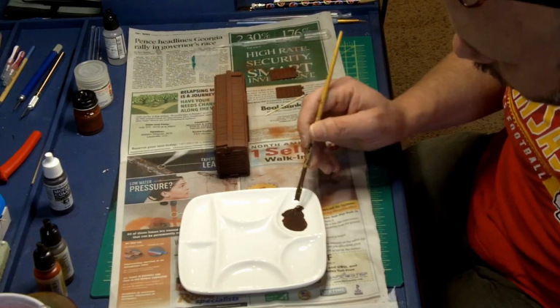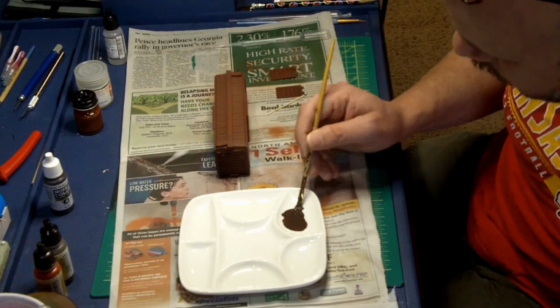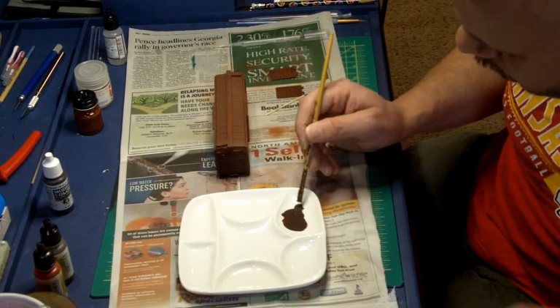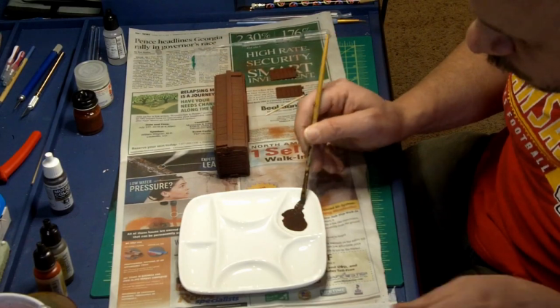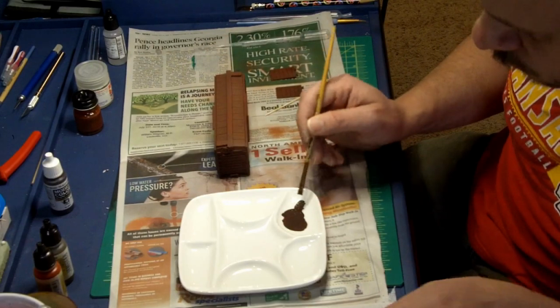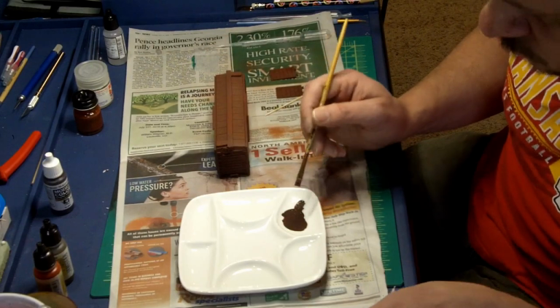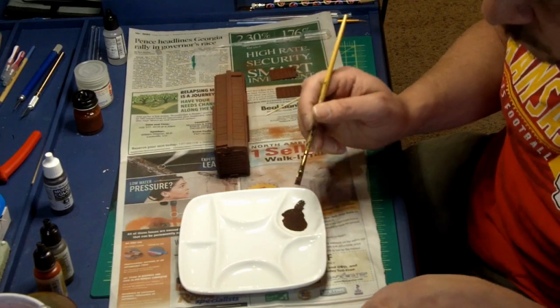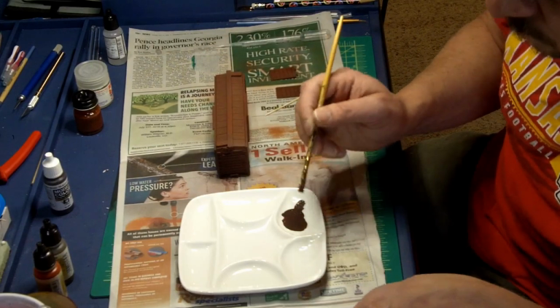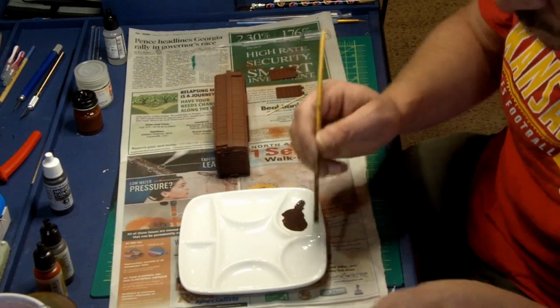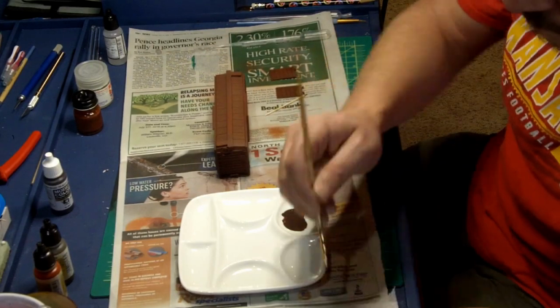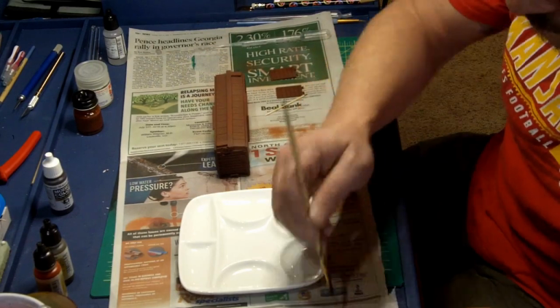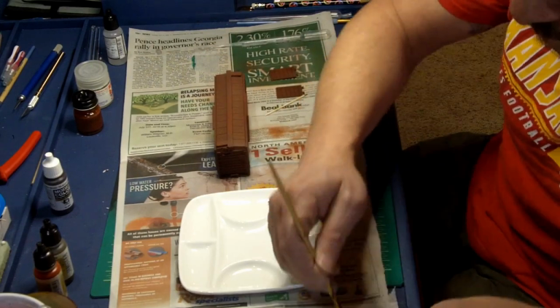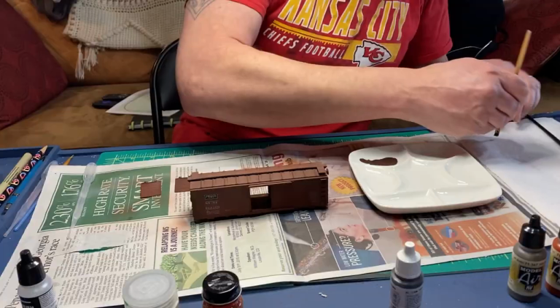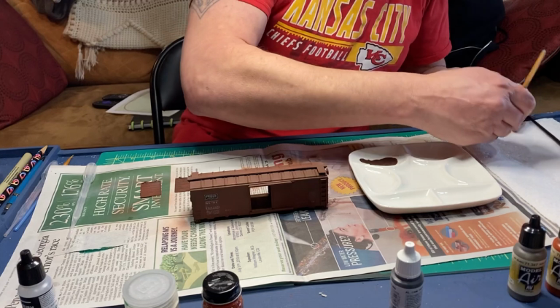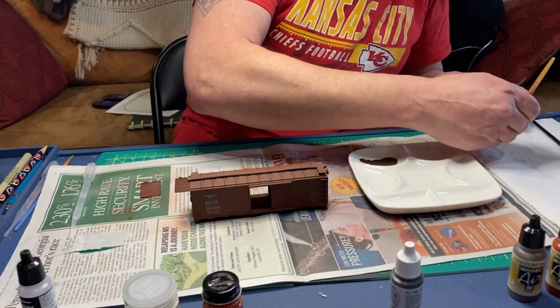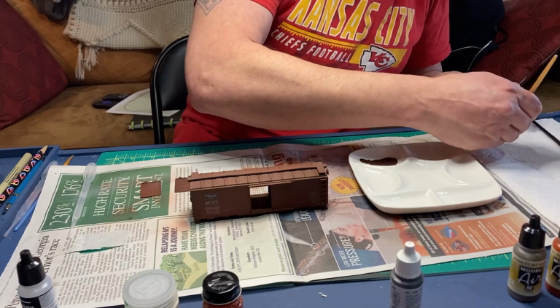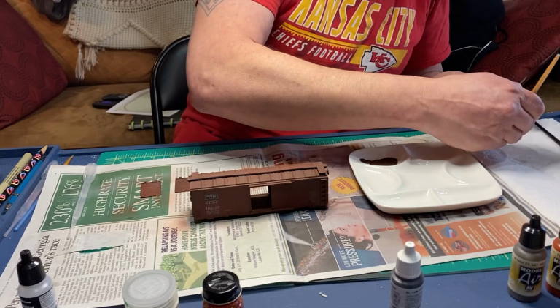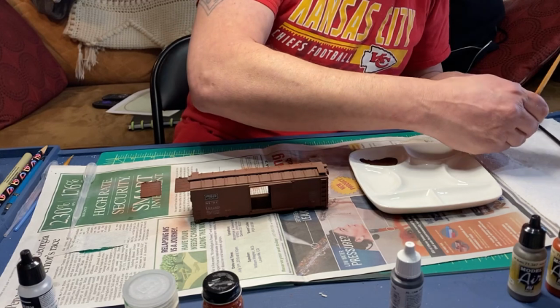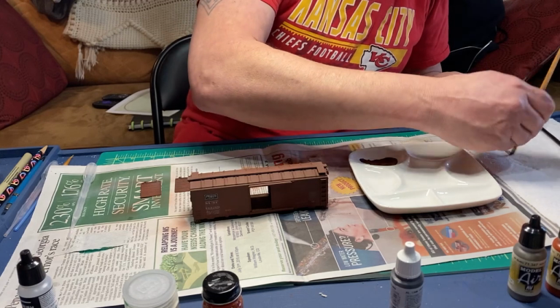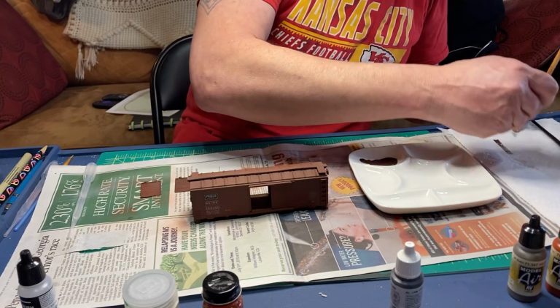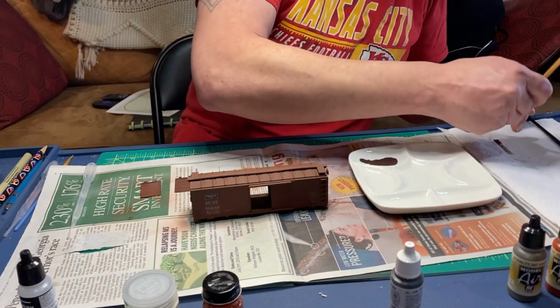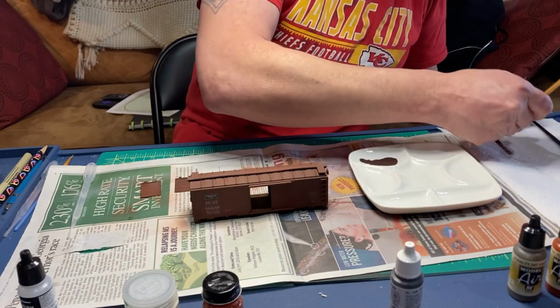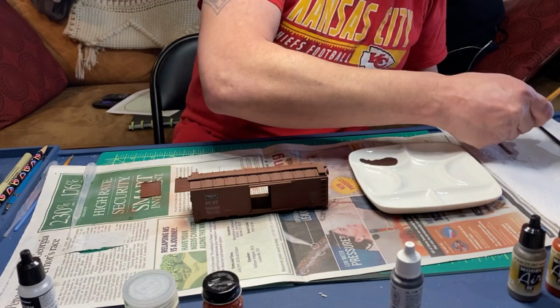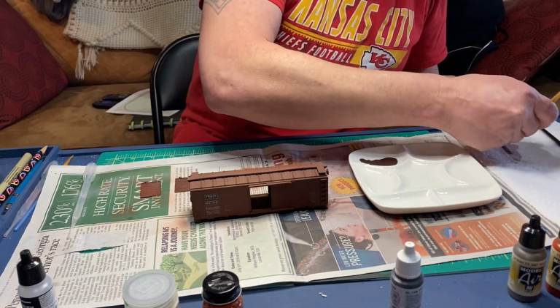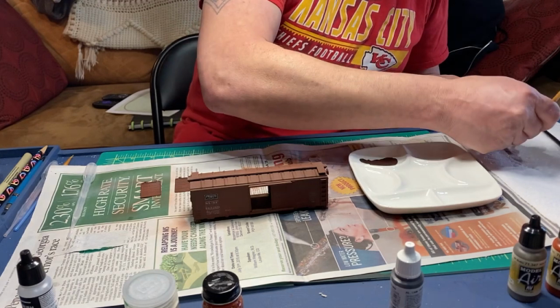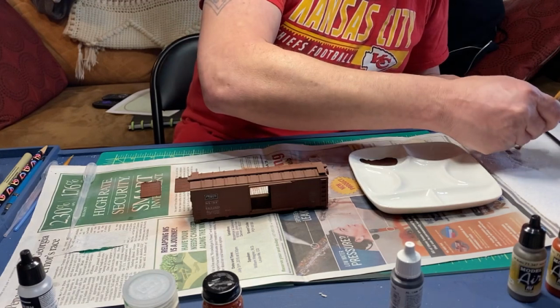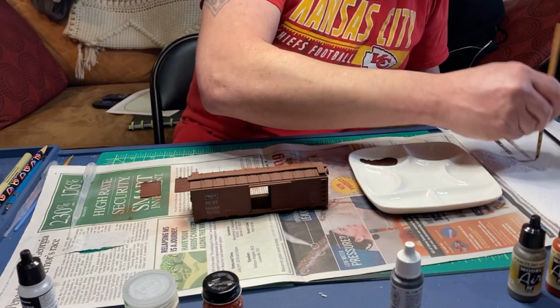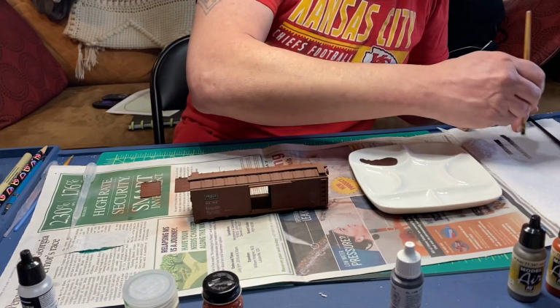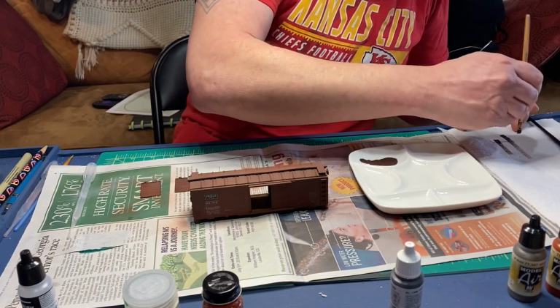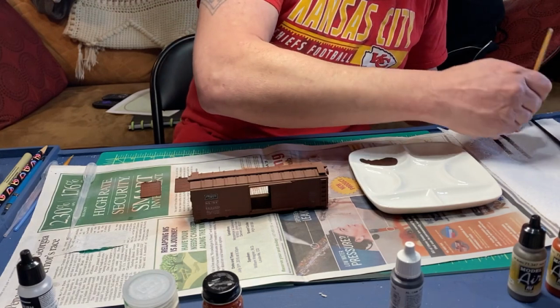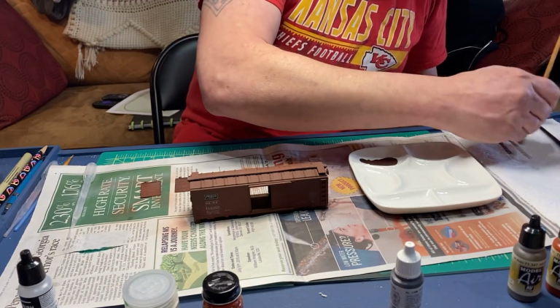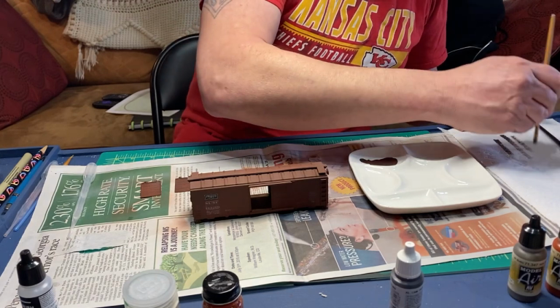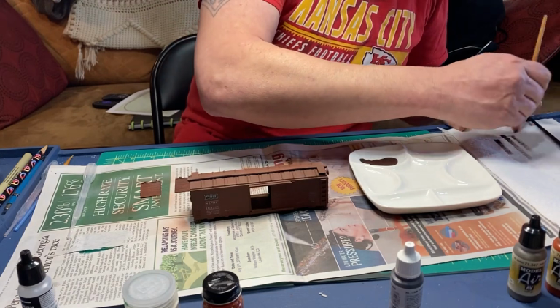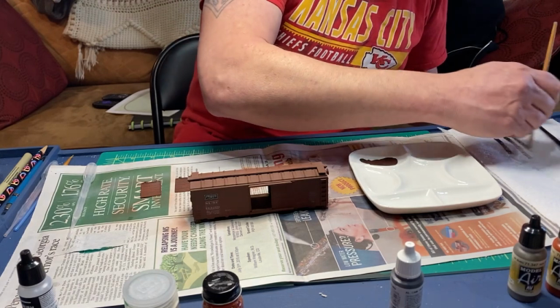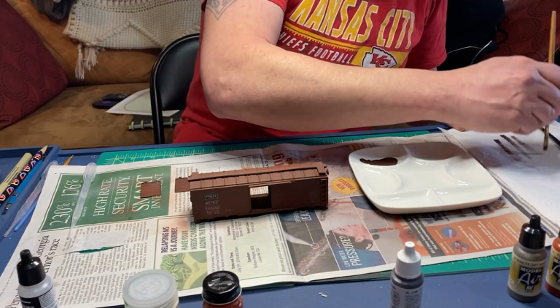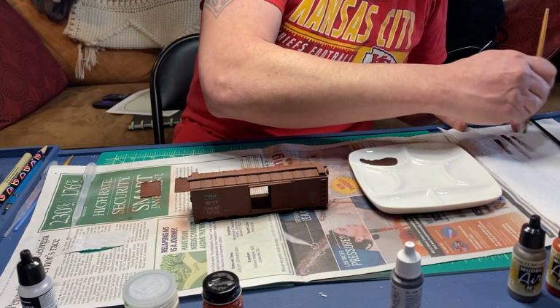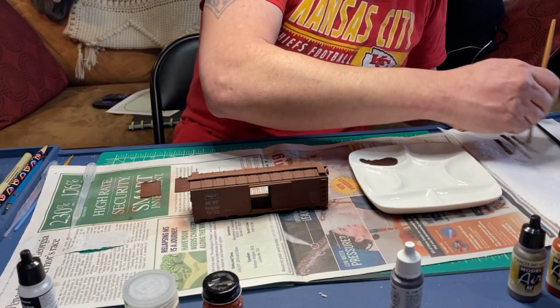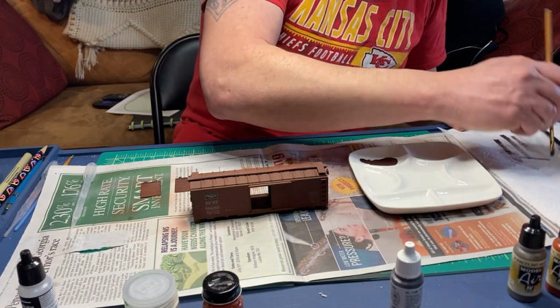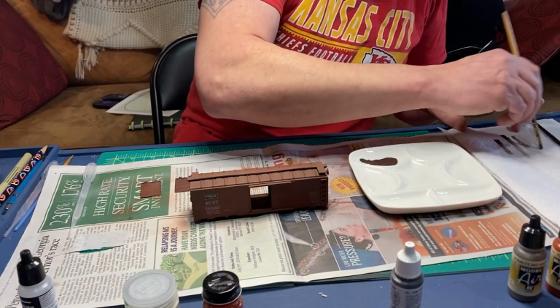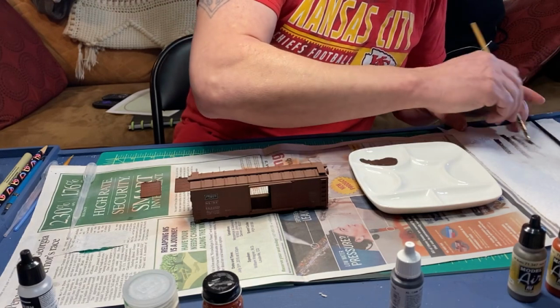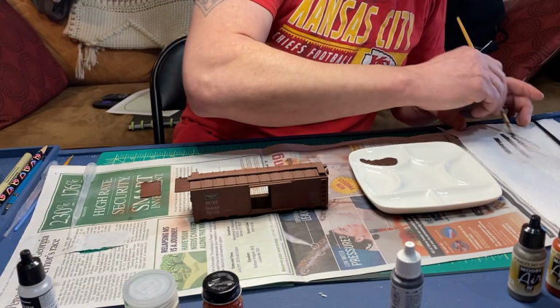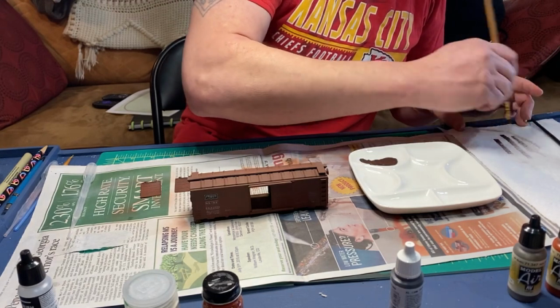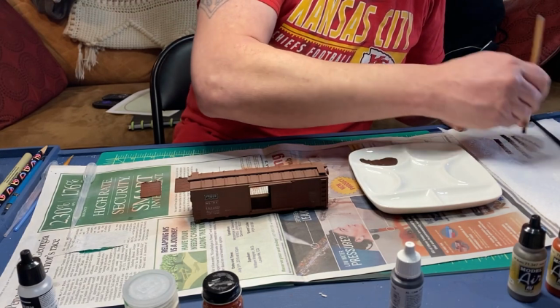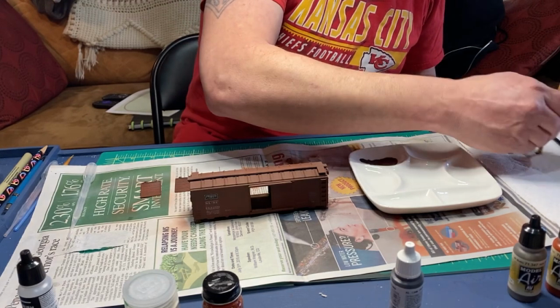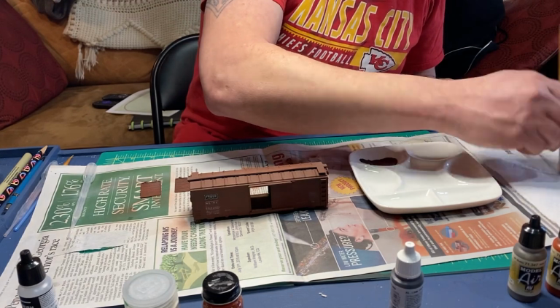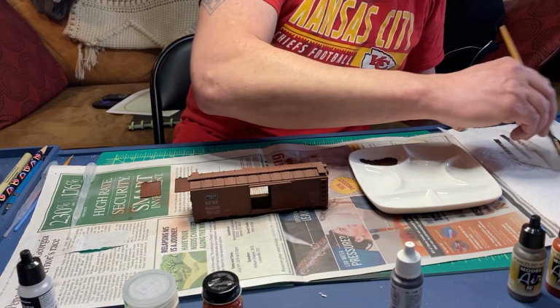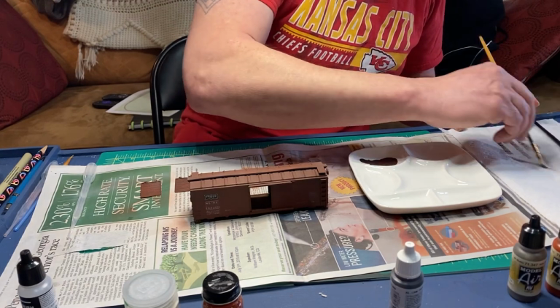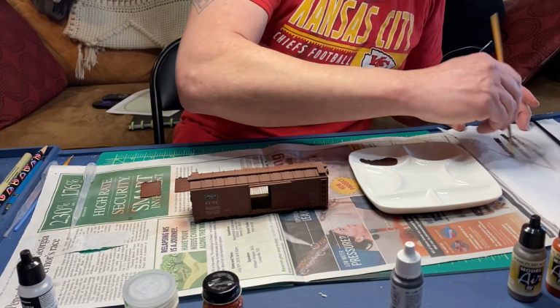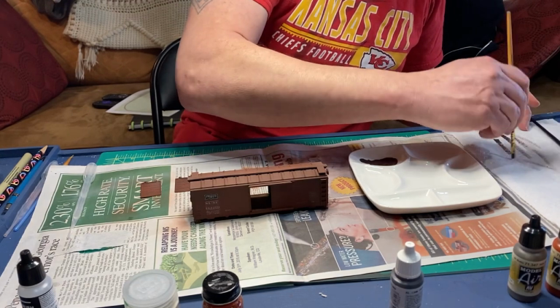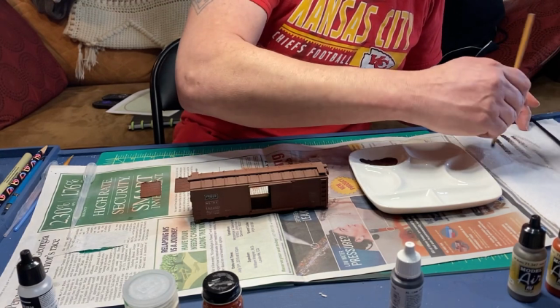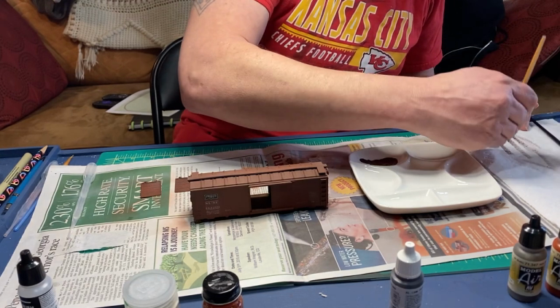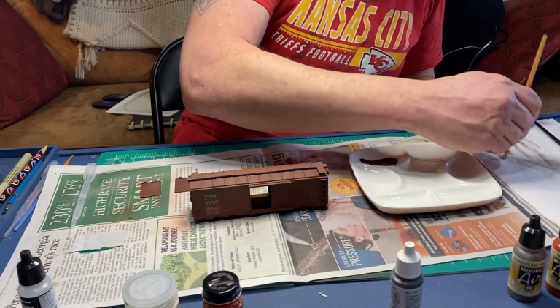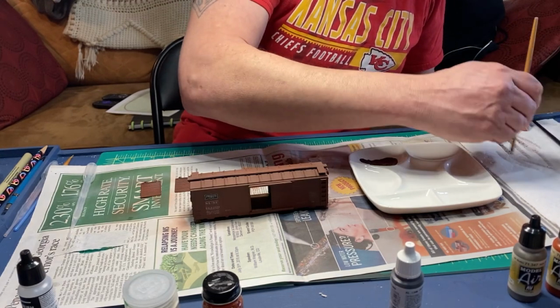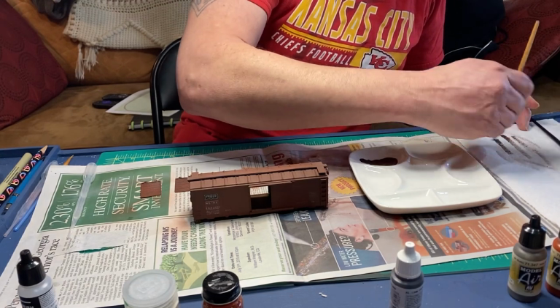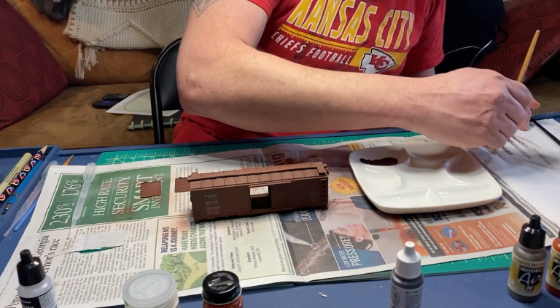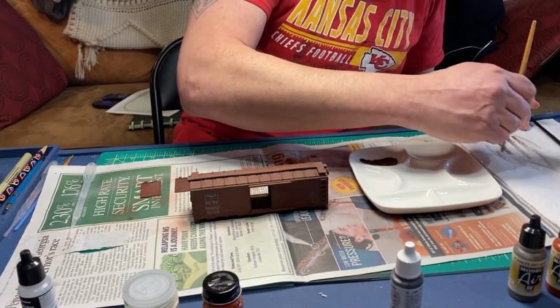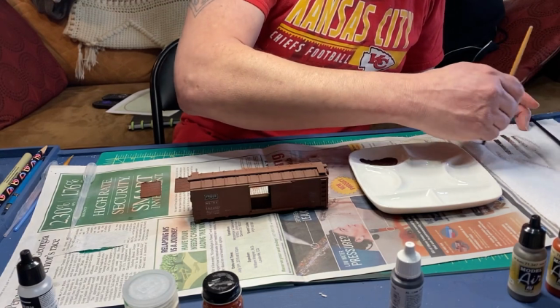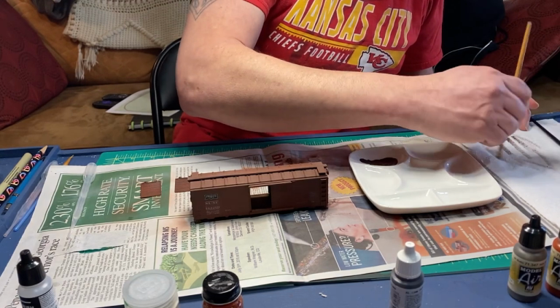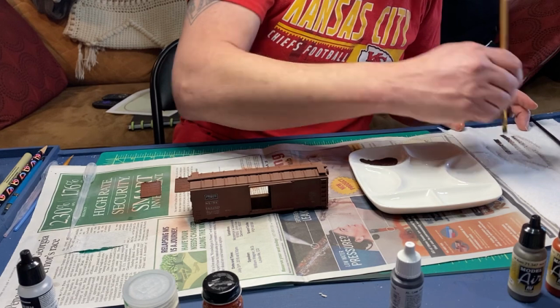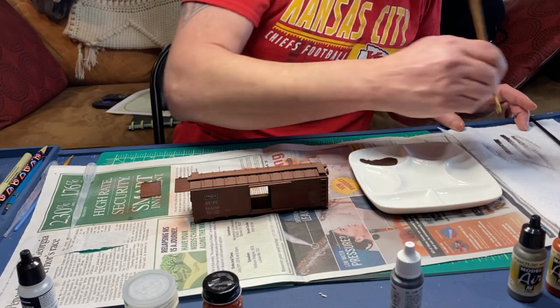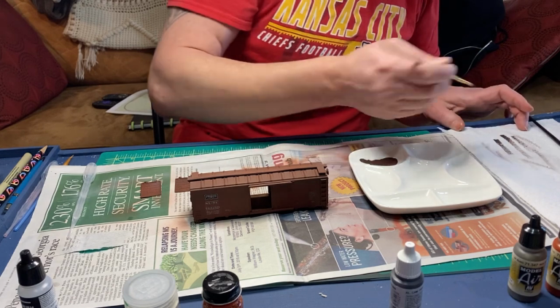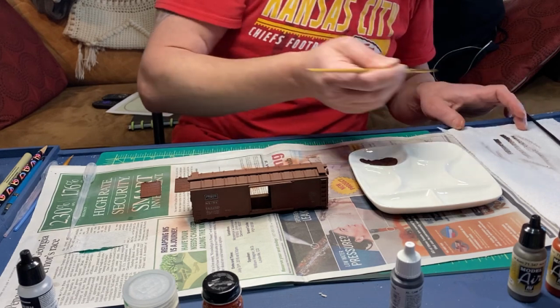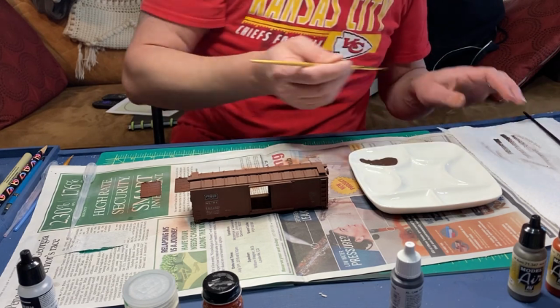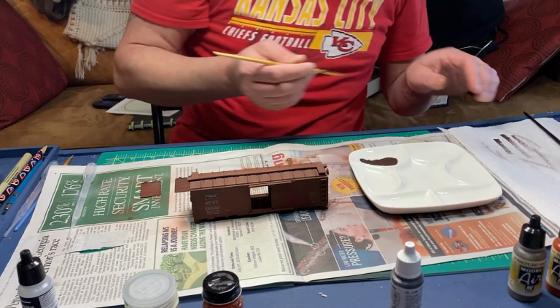Now it's time for the dark fading. I dry brush this on, and I use a mixture of my boxcar red and chocolate brown.